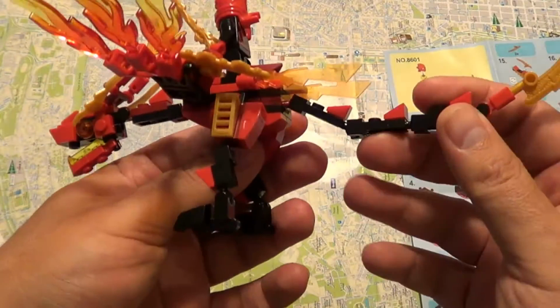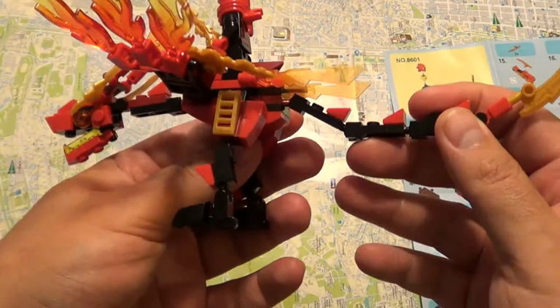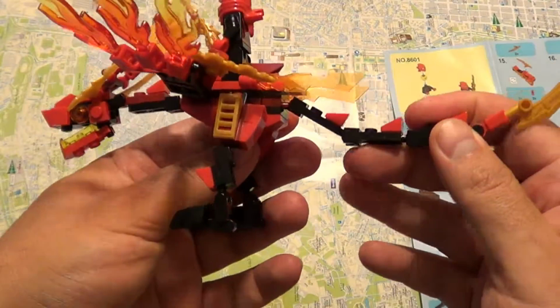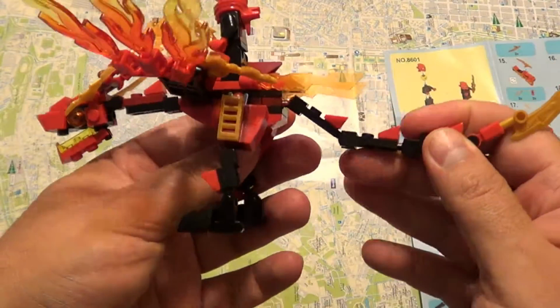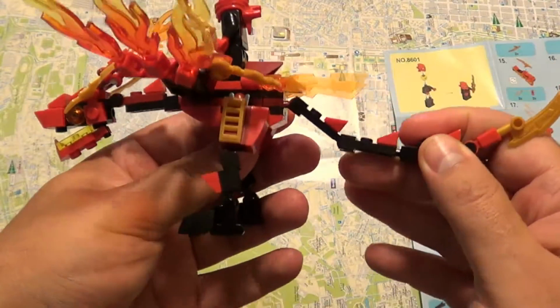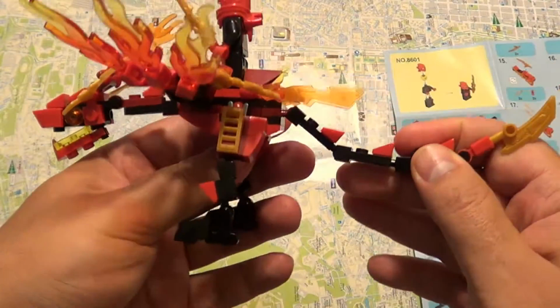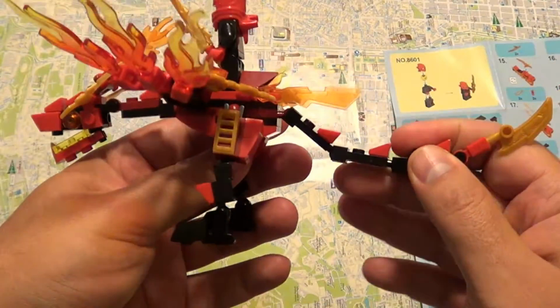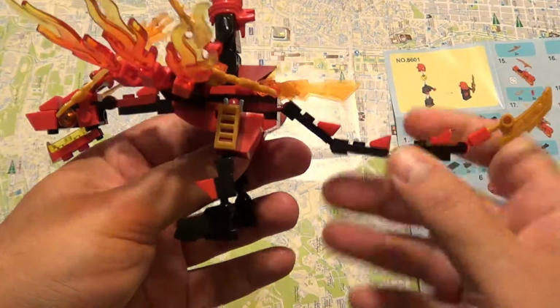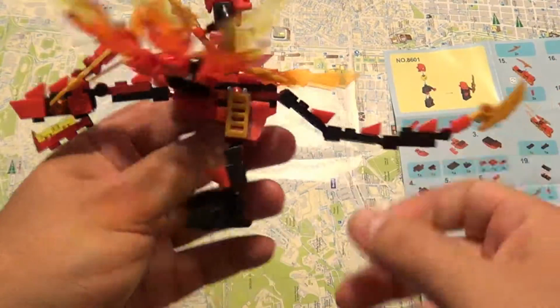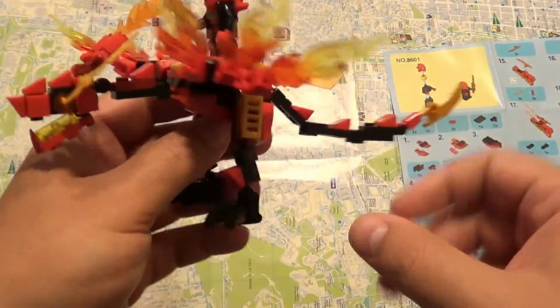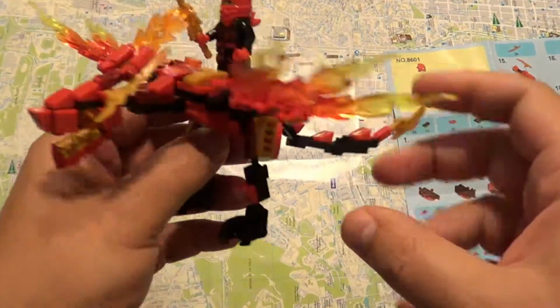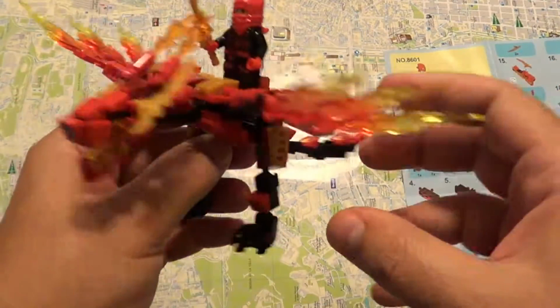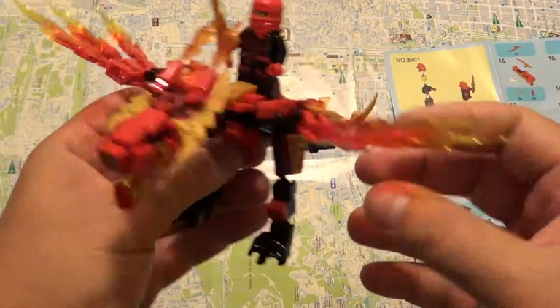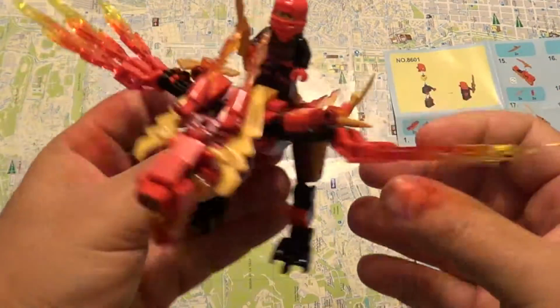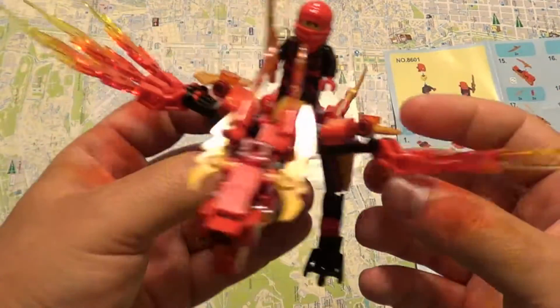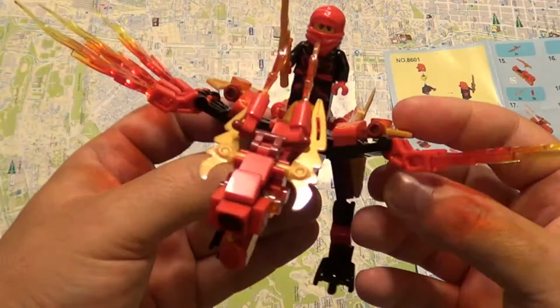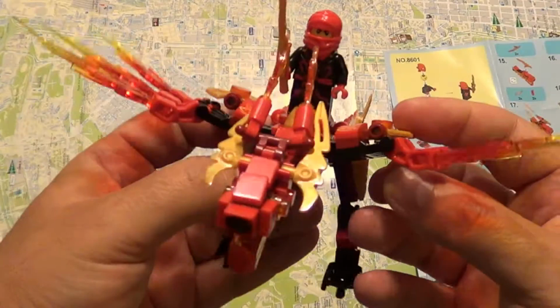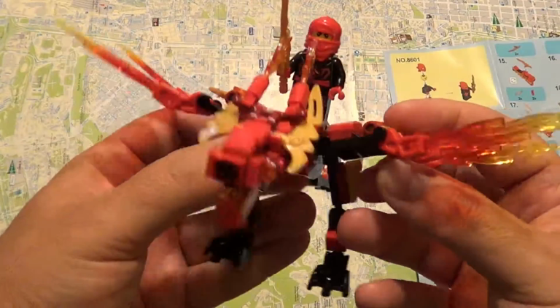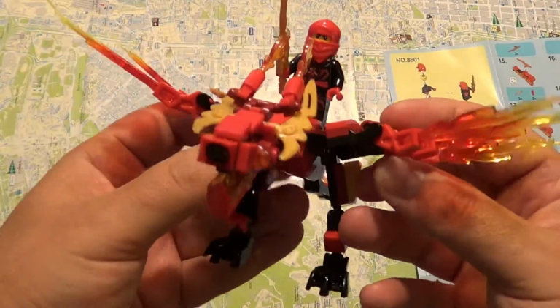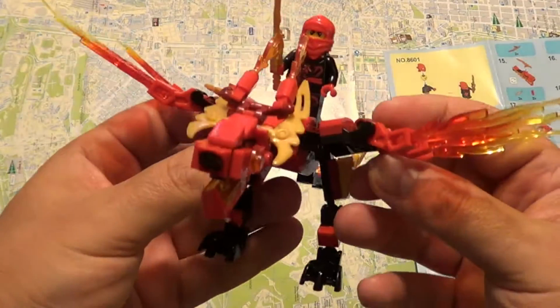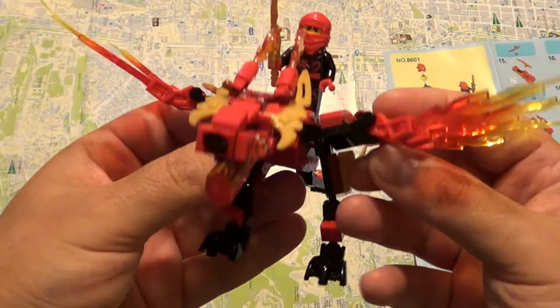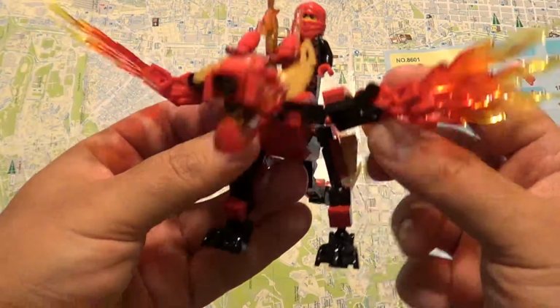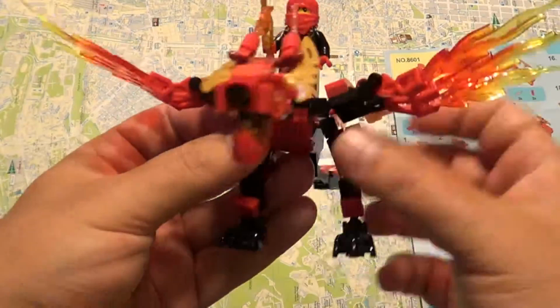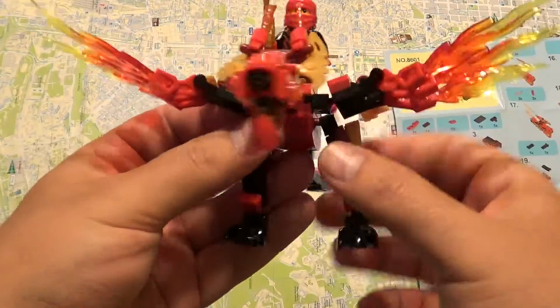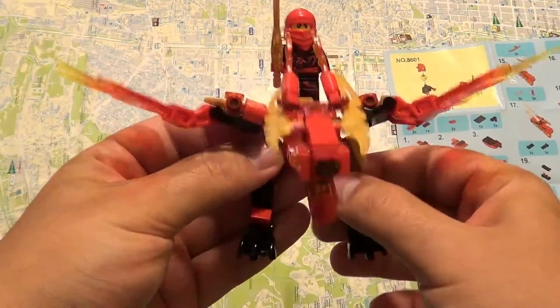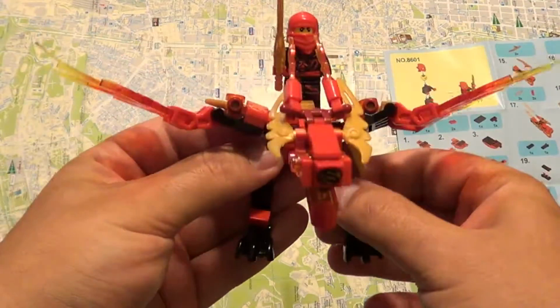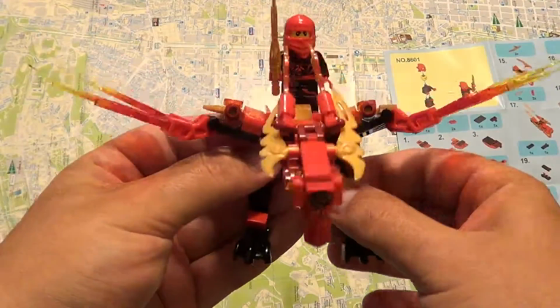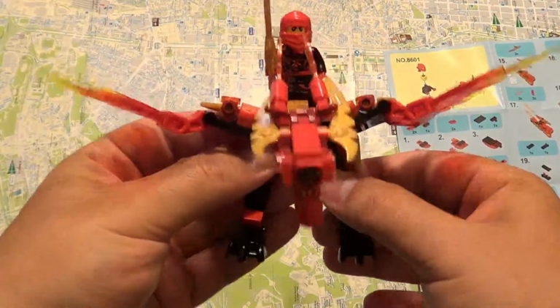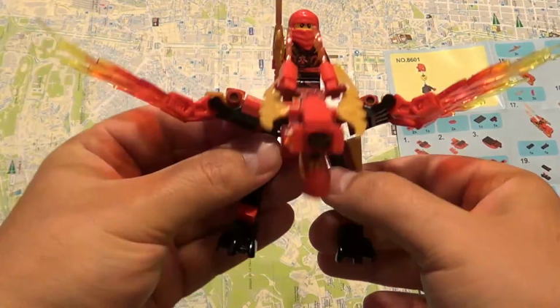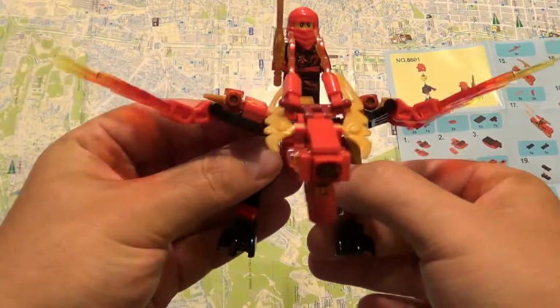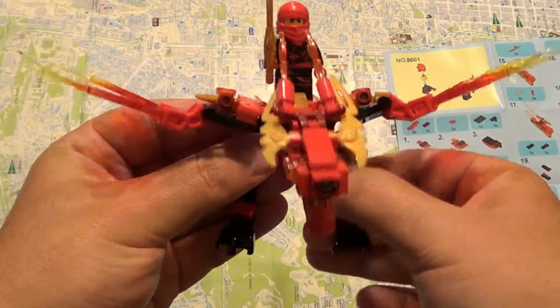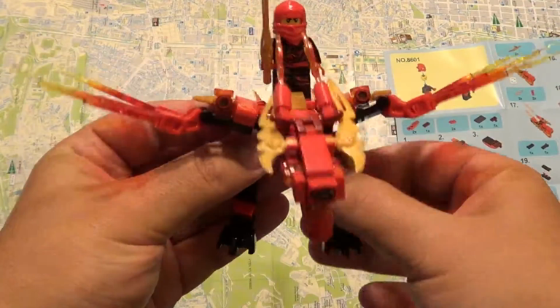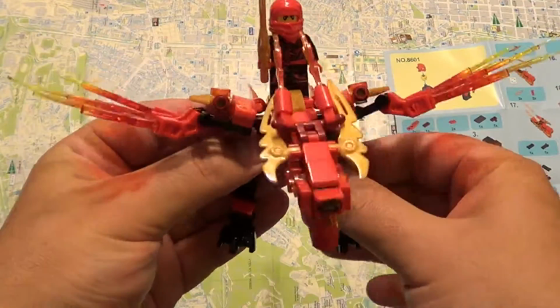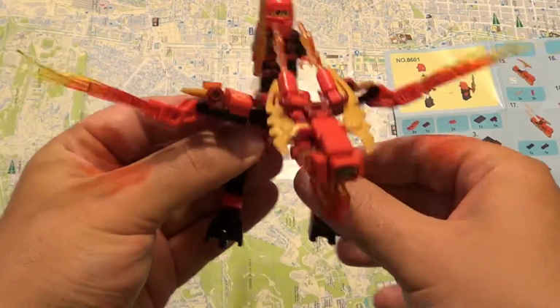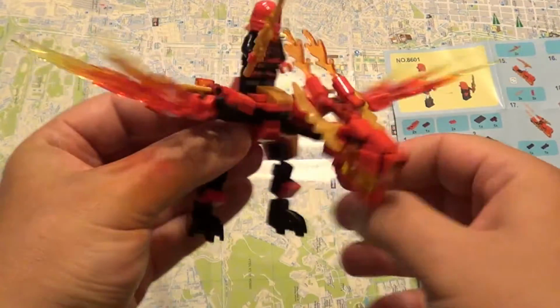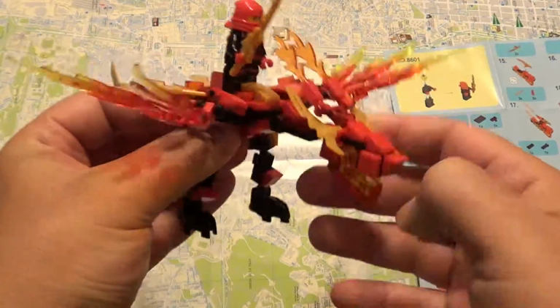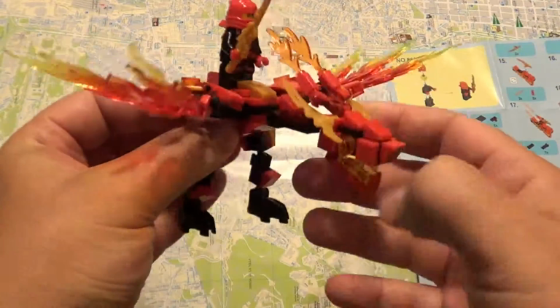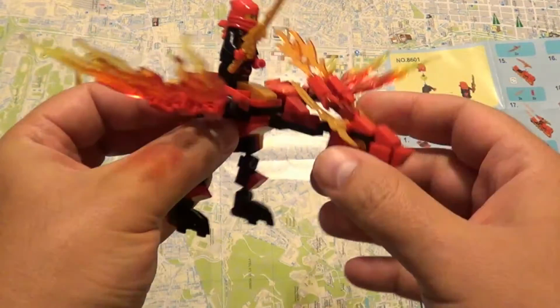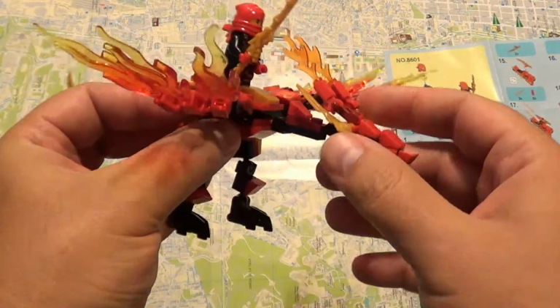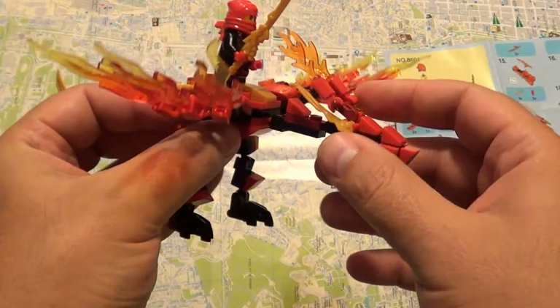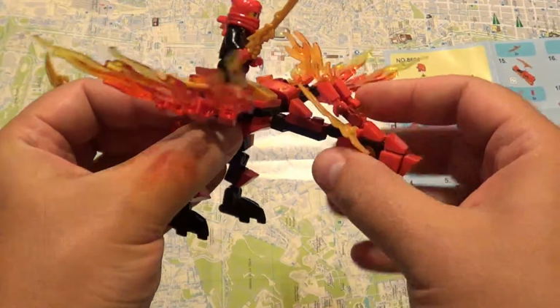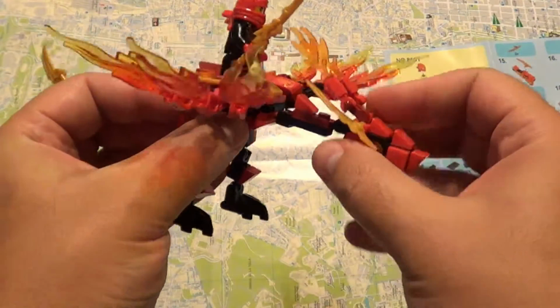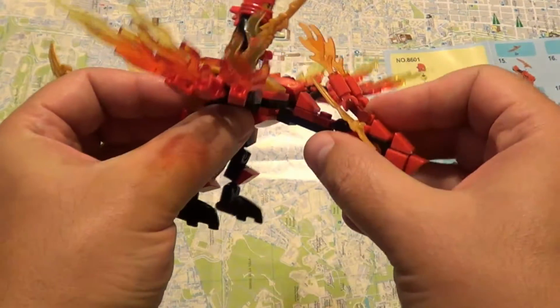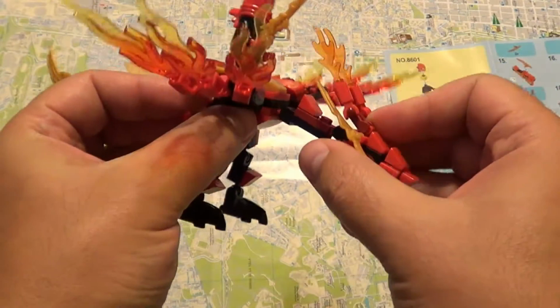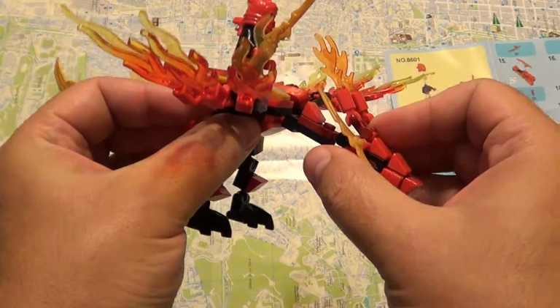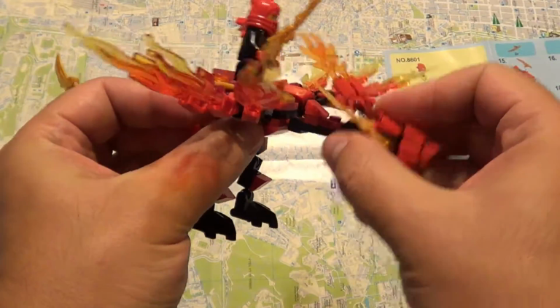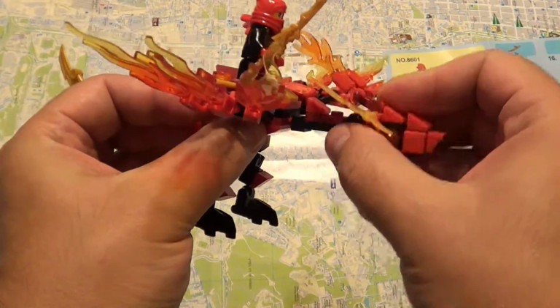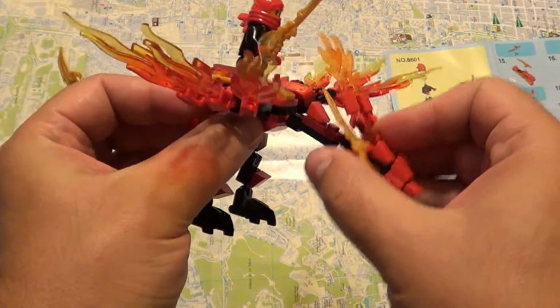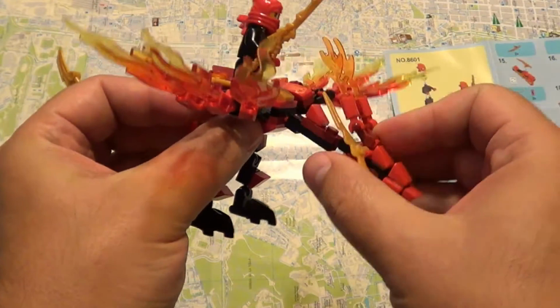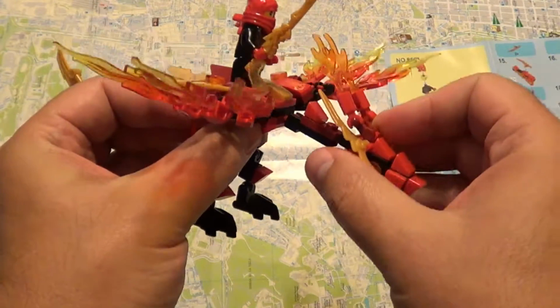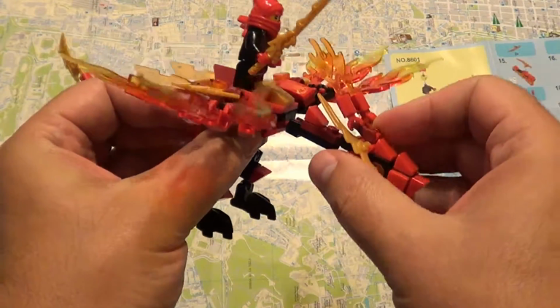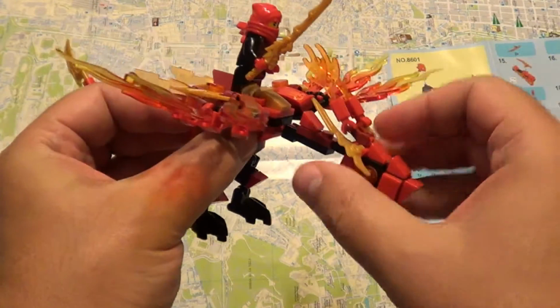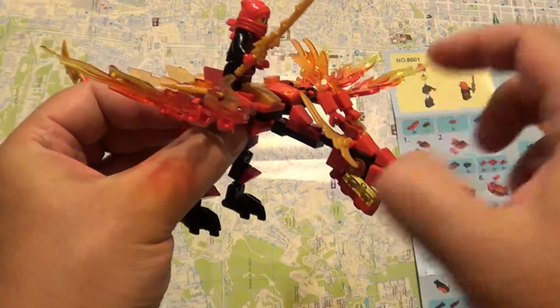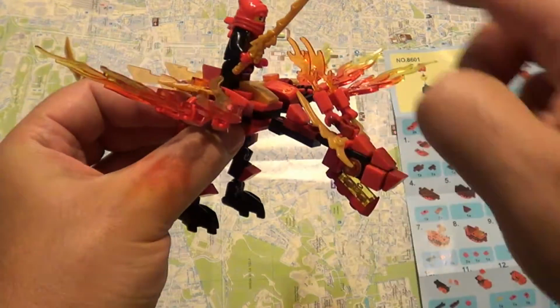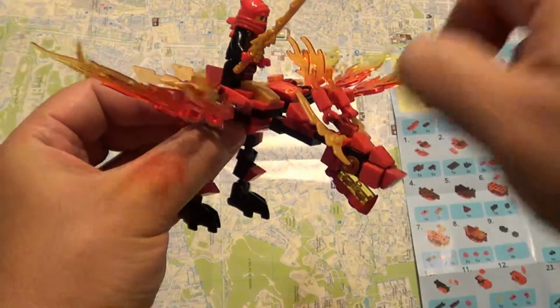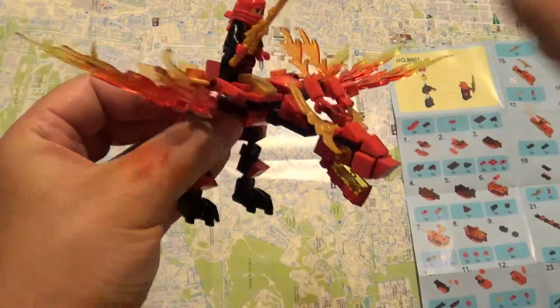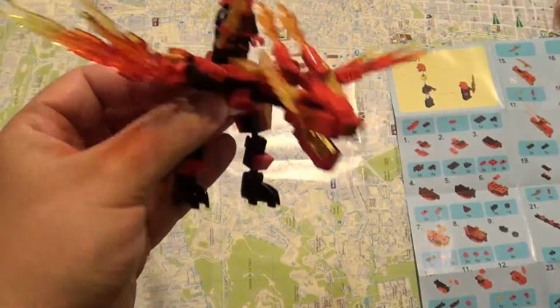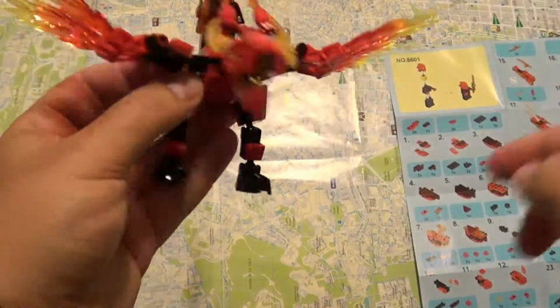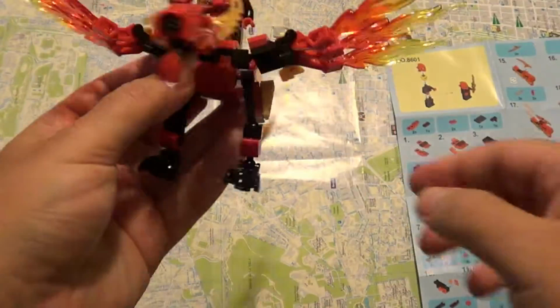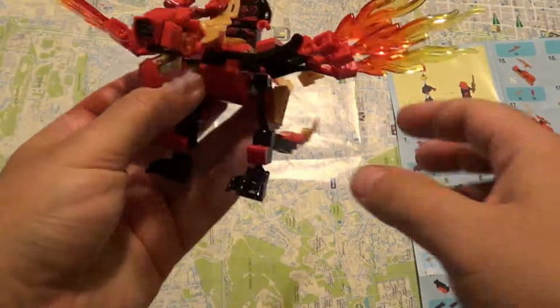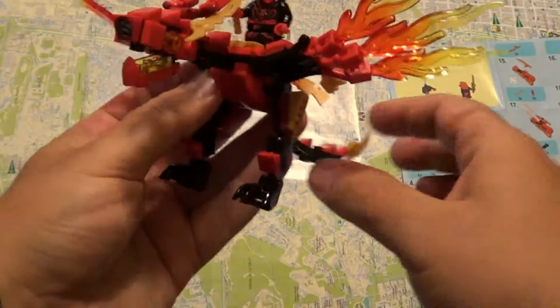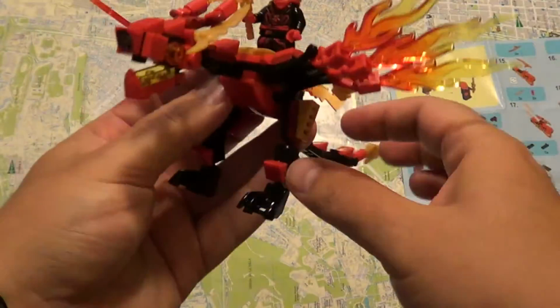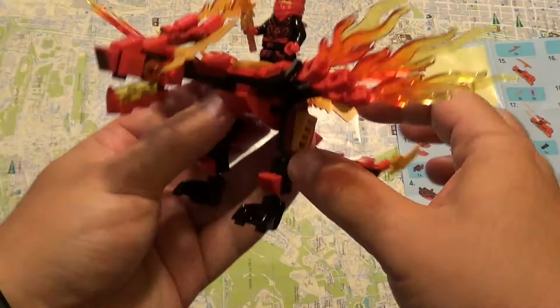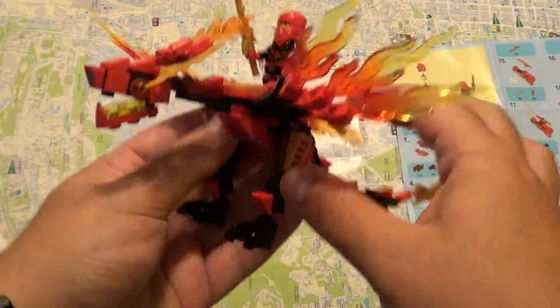Its tail is moving, the wings are moving, the legs are moving, the head is moving also, and it comes with a minifigure.